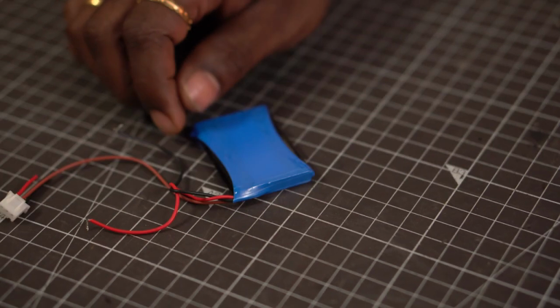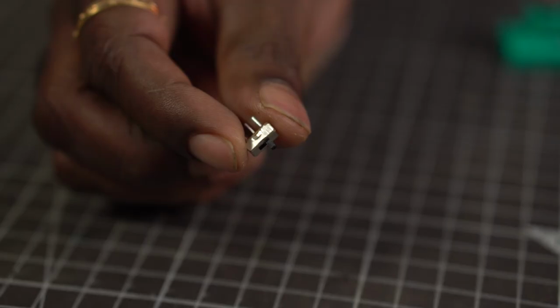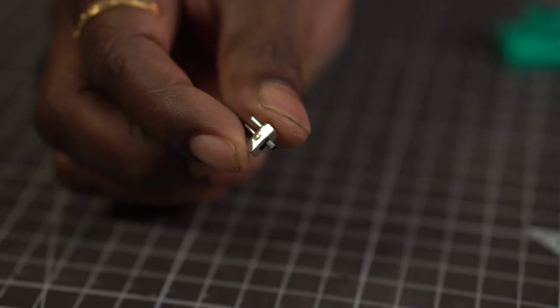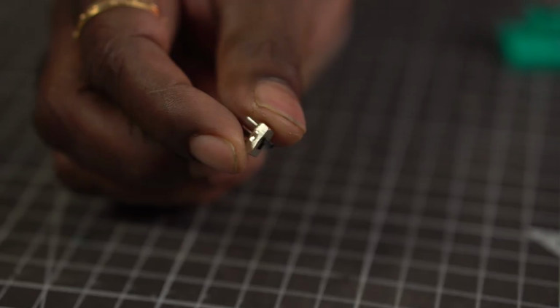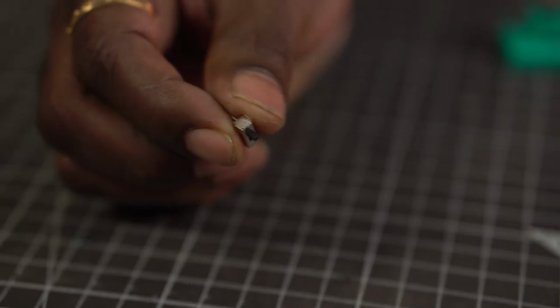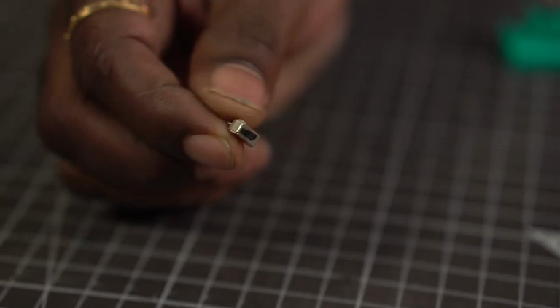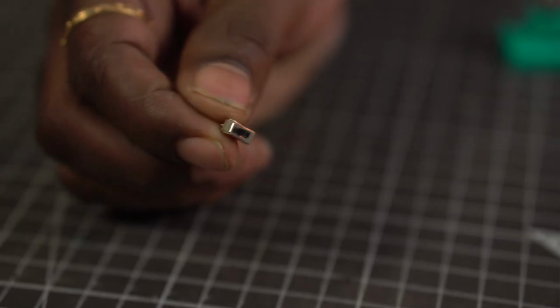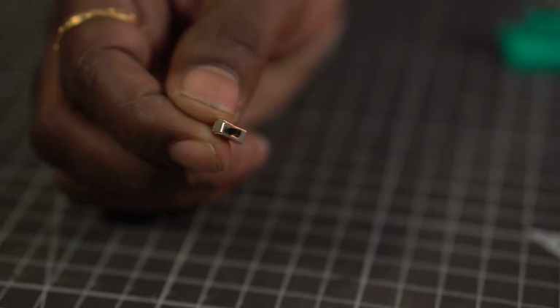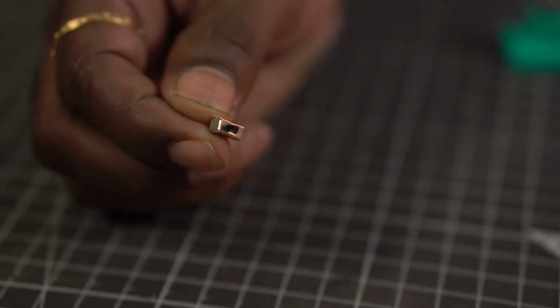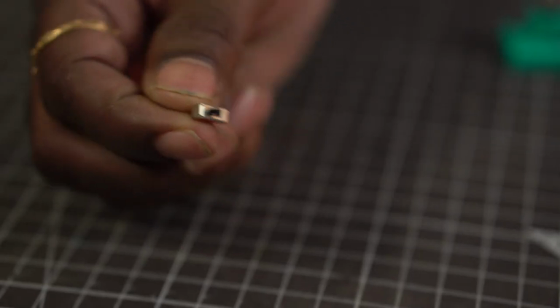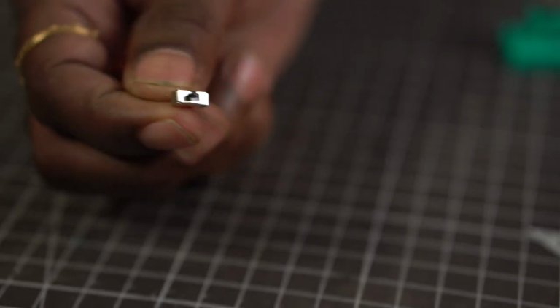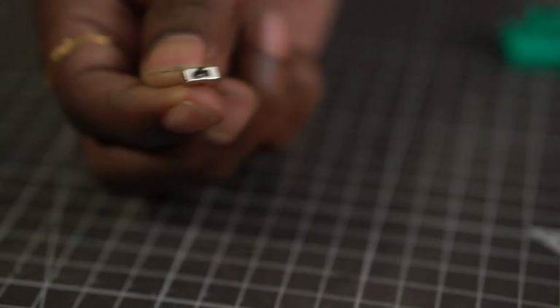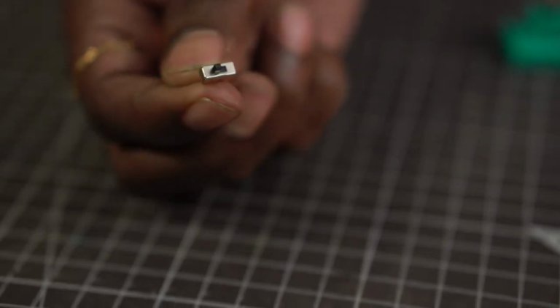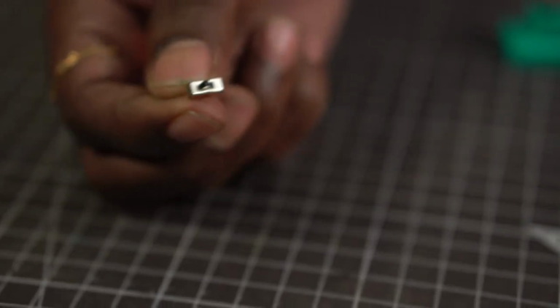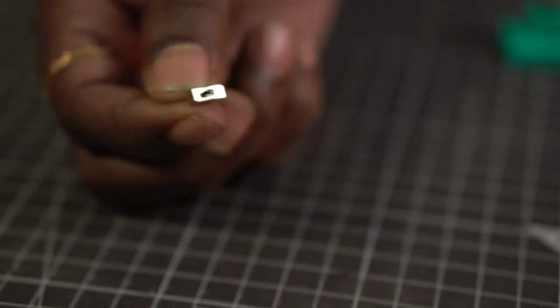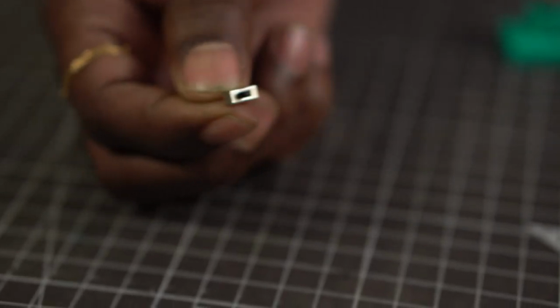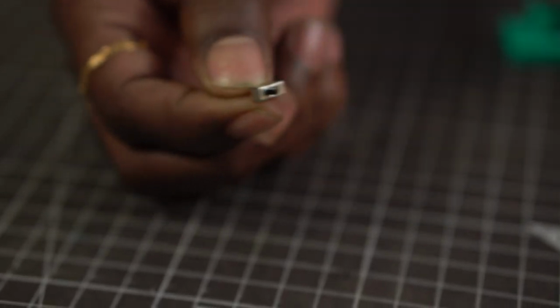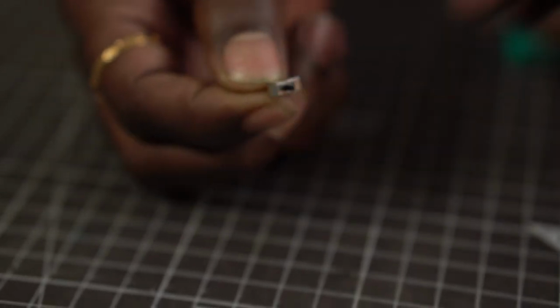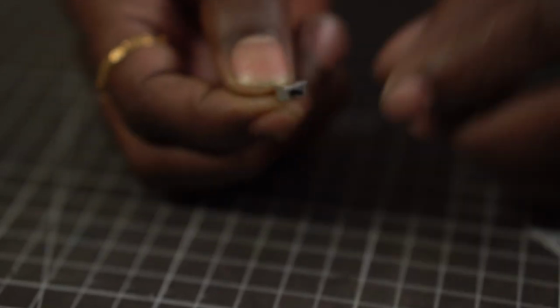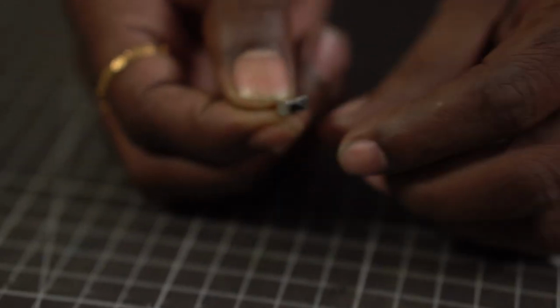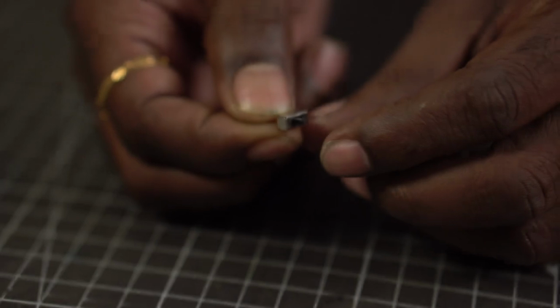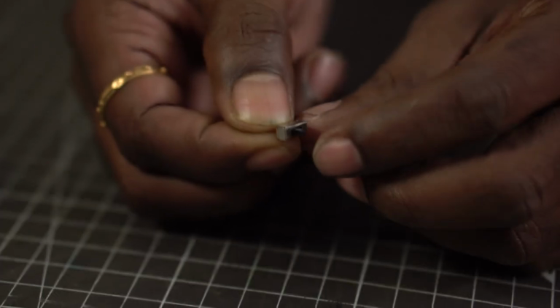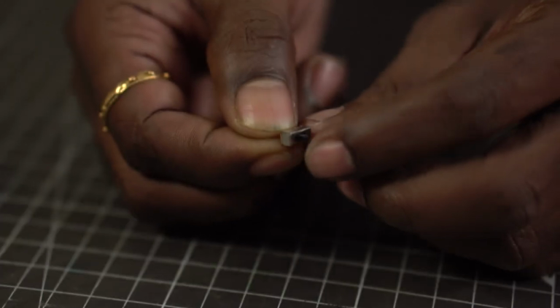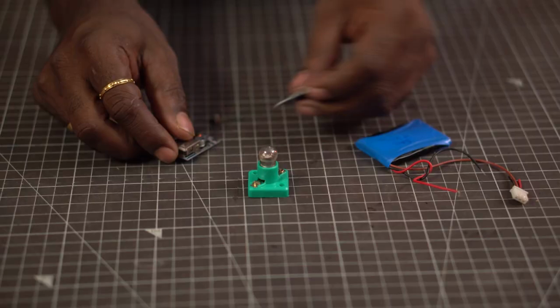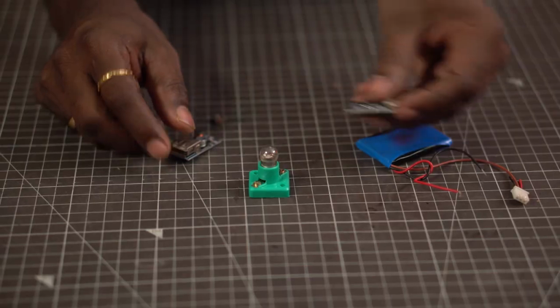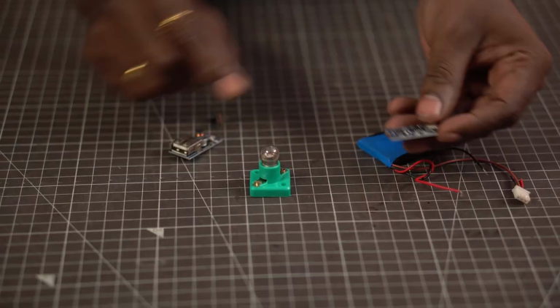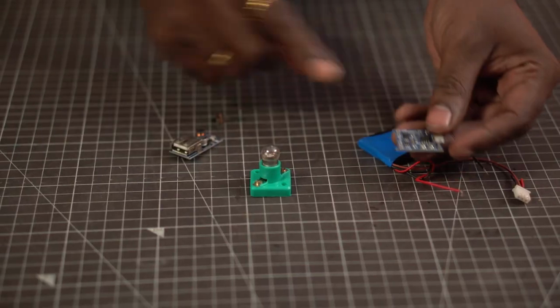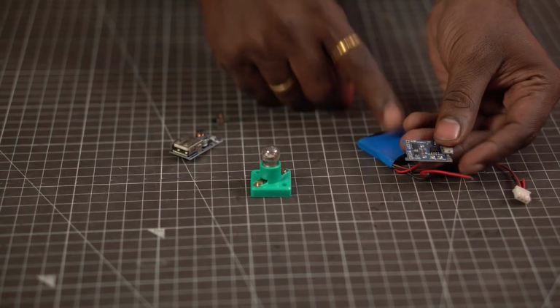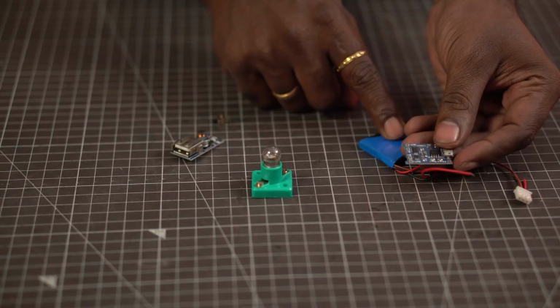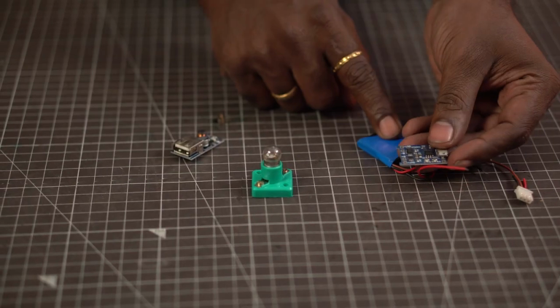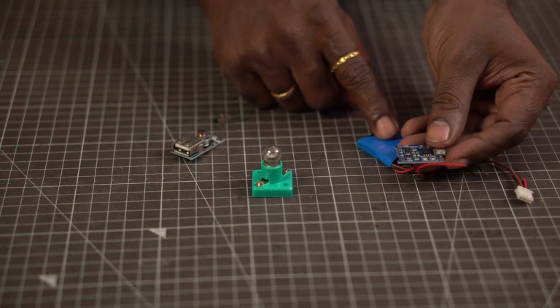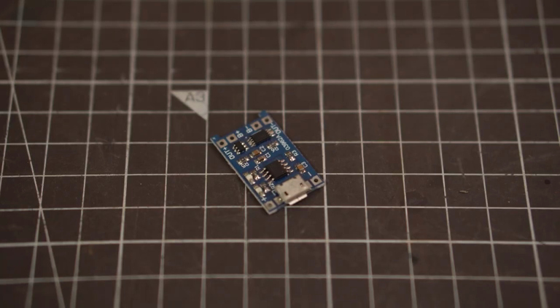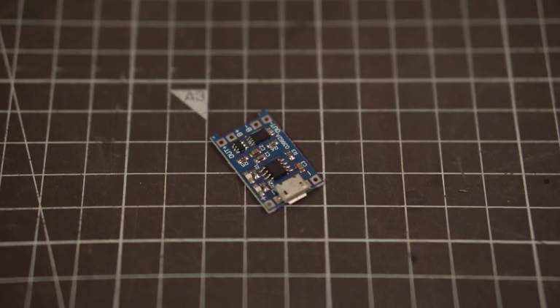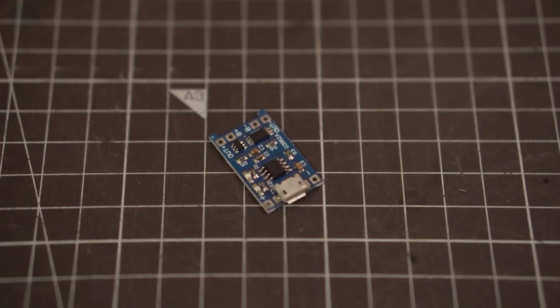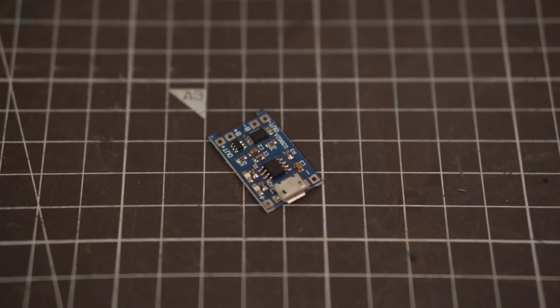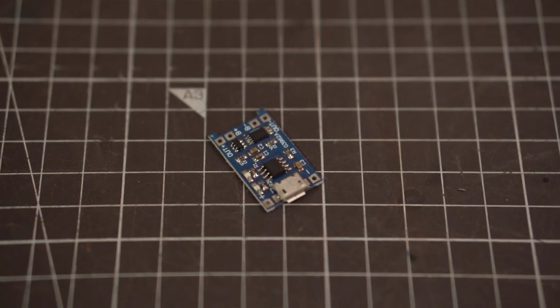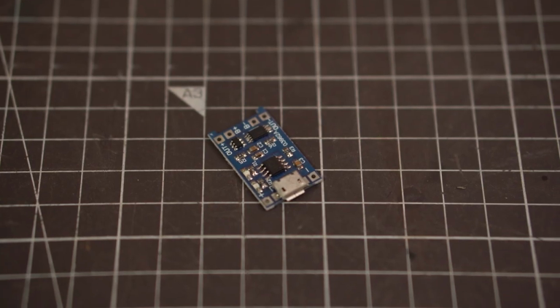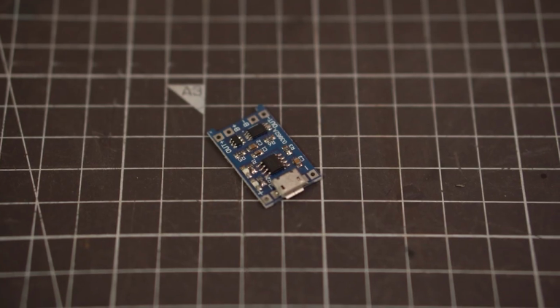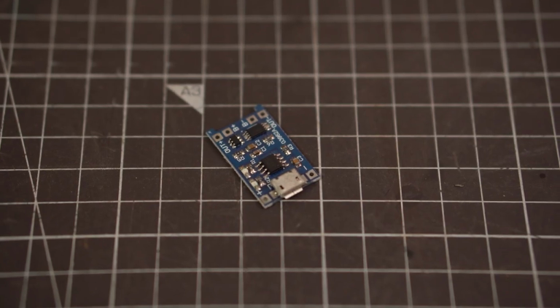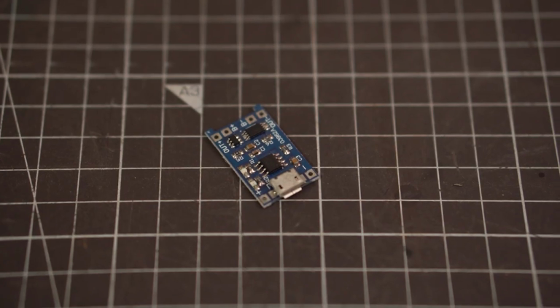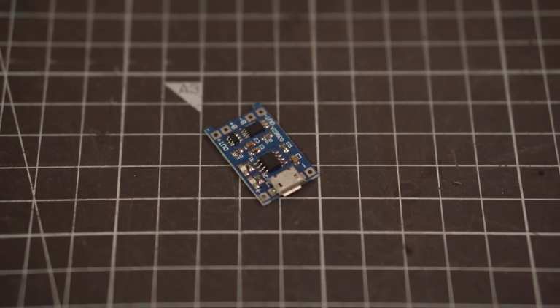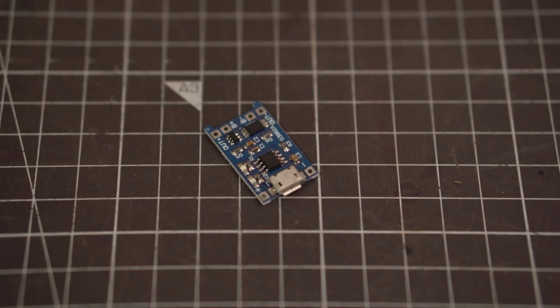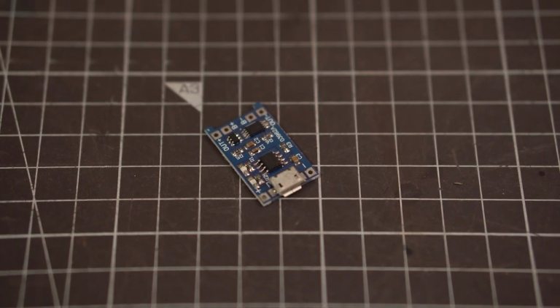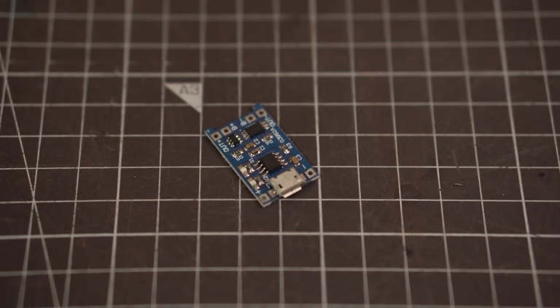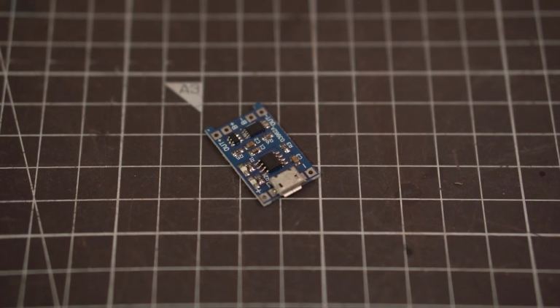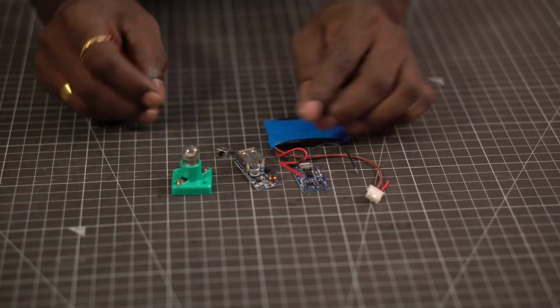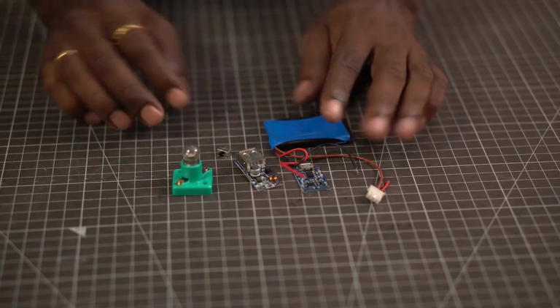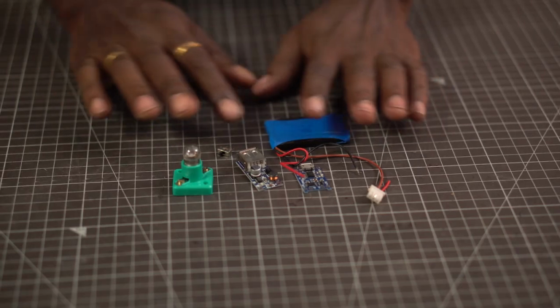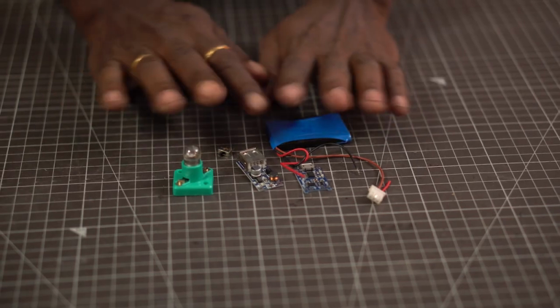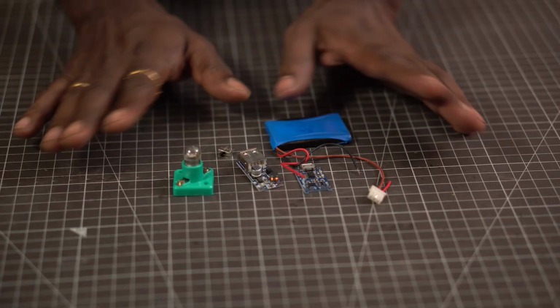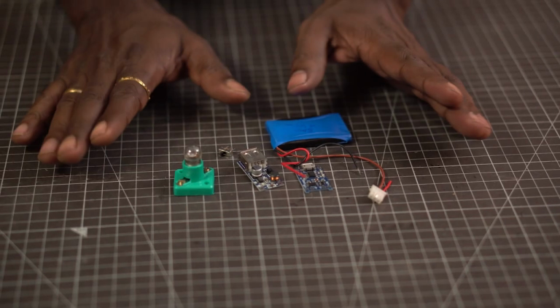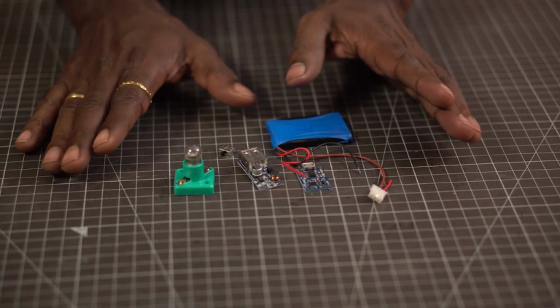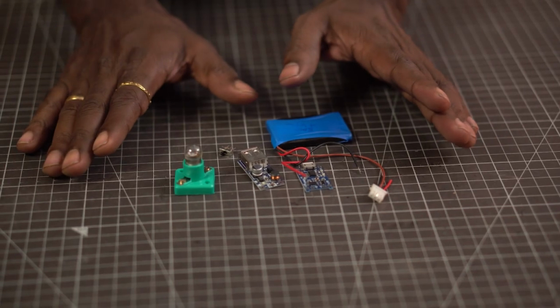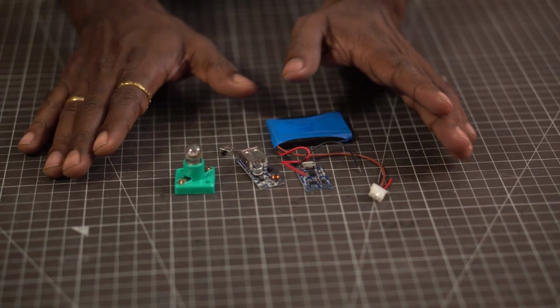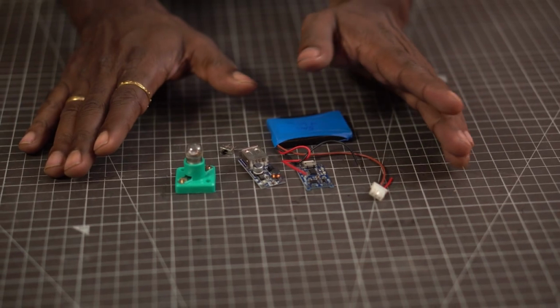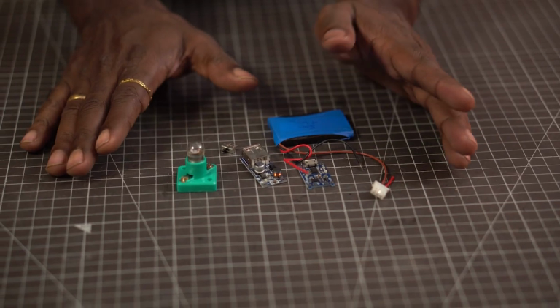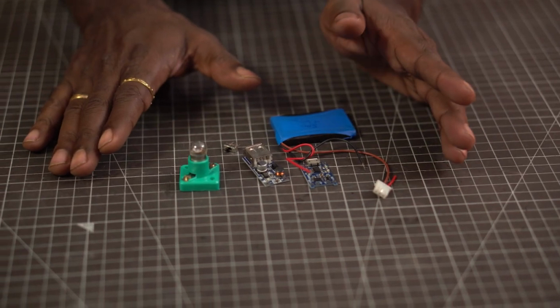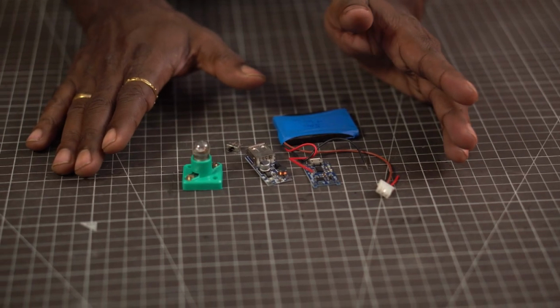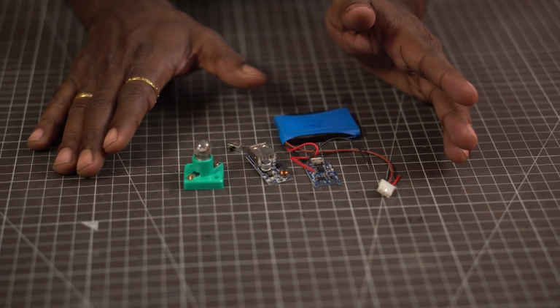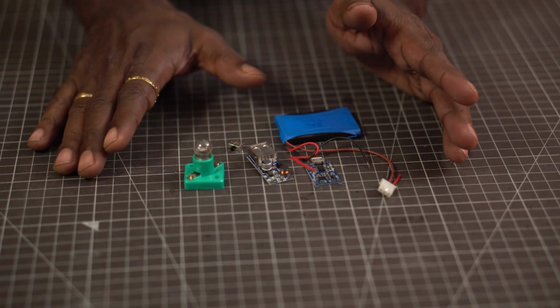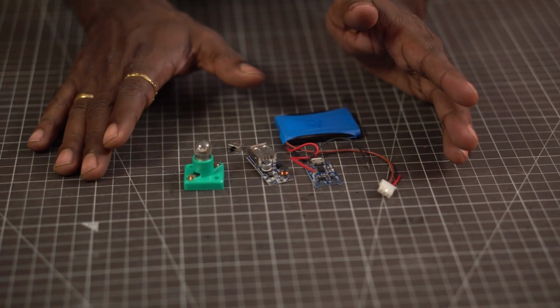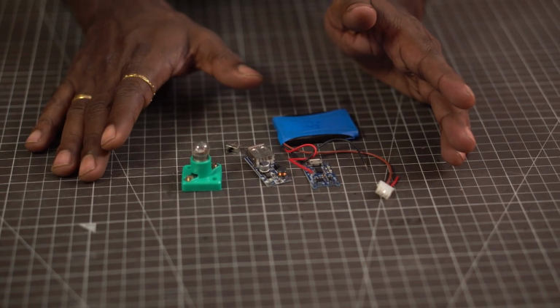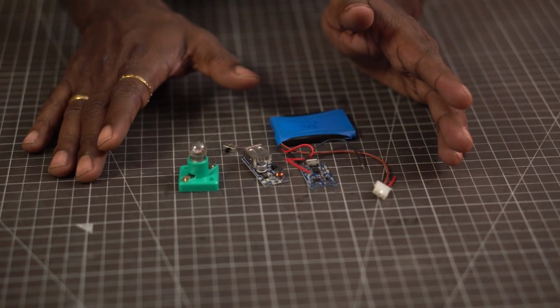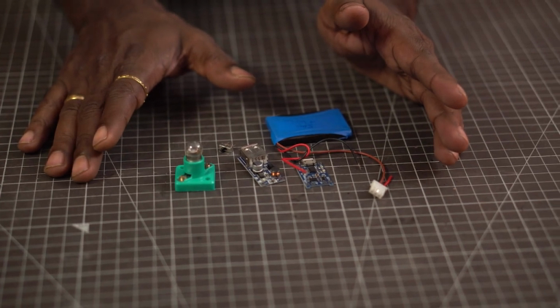The bulb is powered by a mobile battery and this comes with the wires soldered already. A tiny switch to switch the bulb on and off. To charge the battery we need a charging module. I will show you how it is wired as we move along.